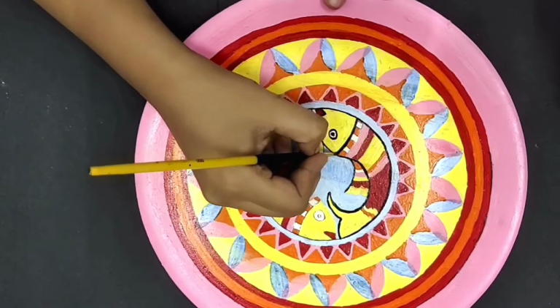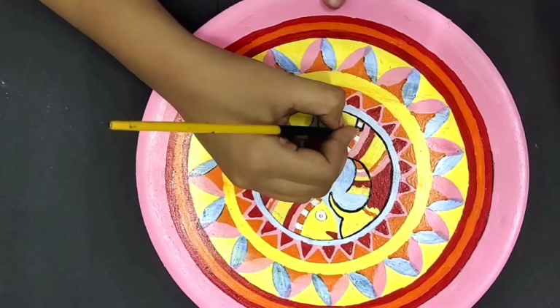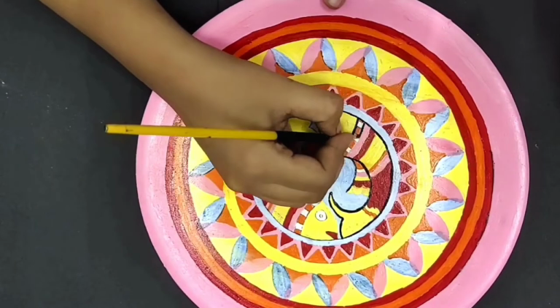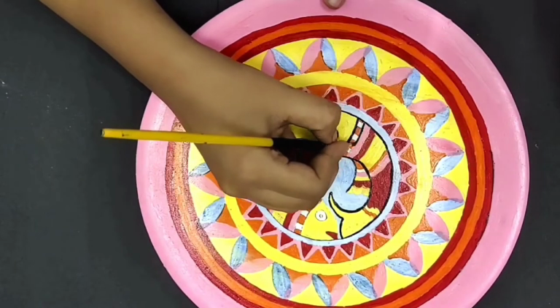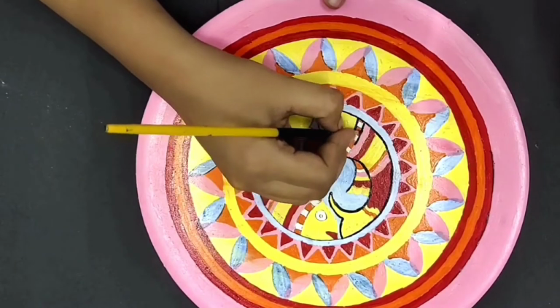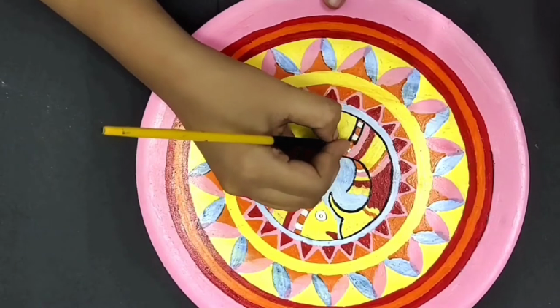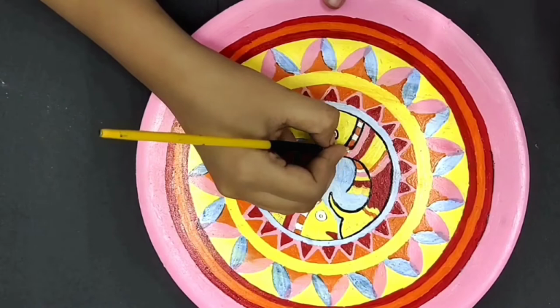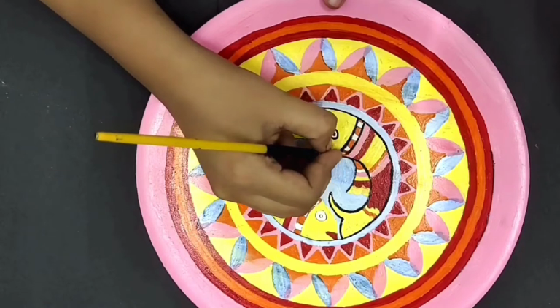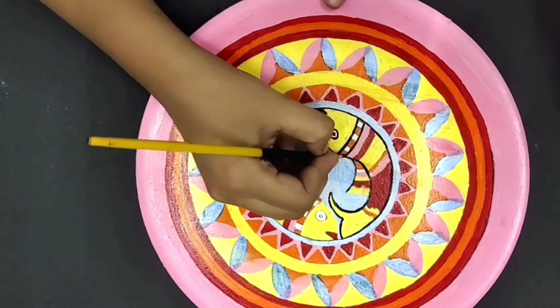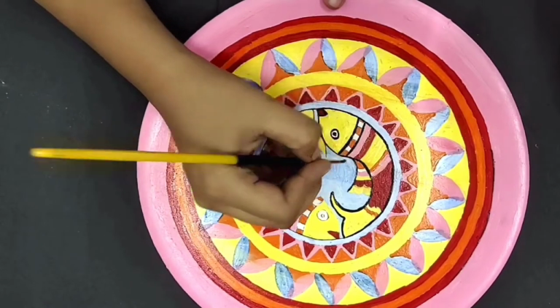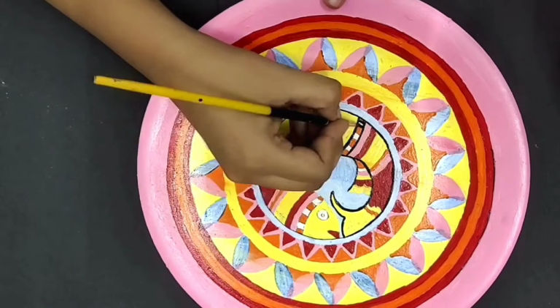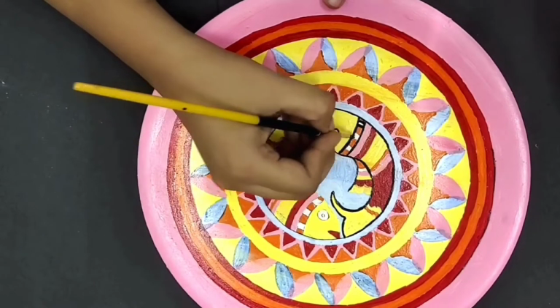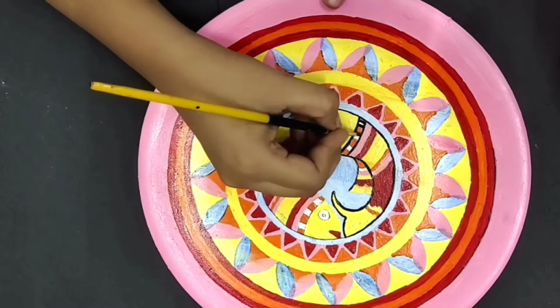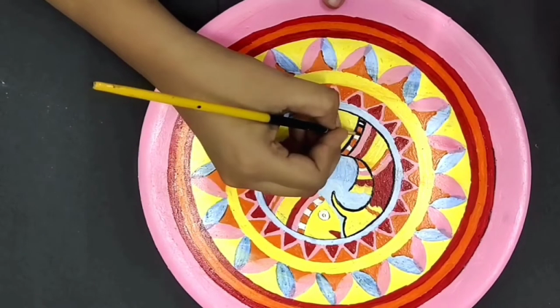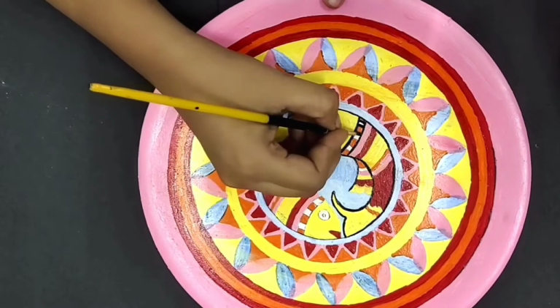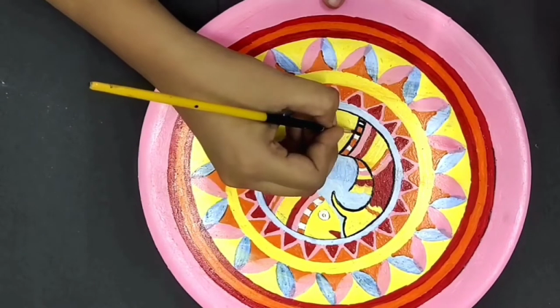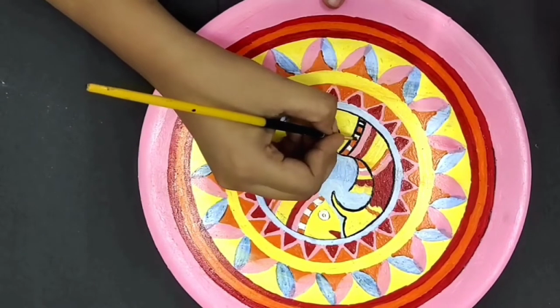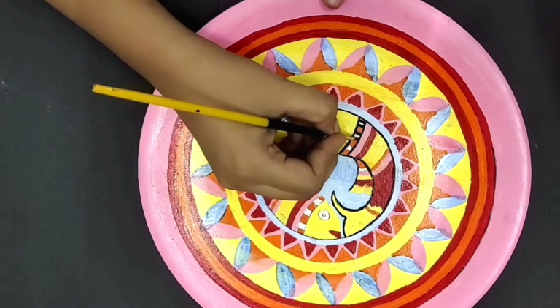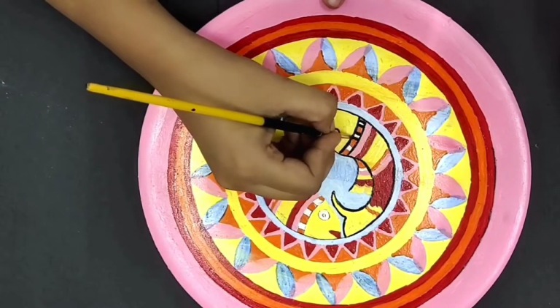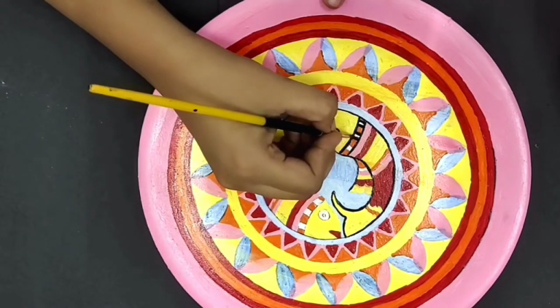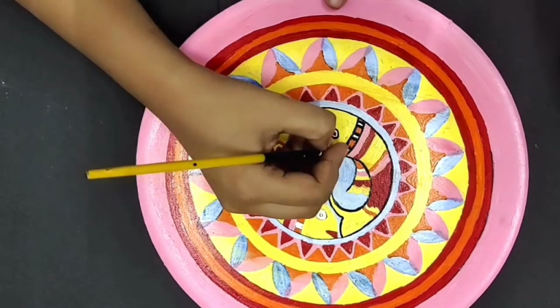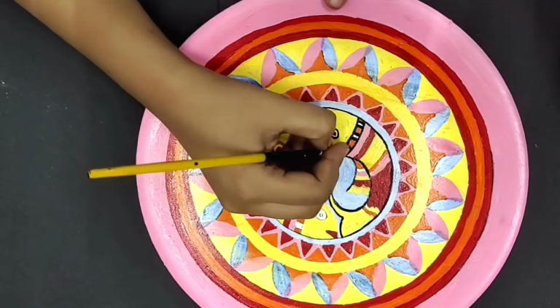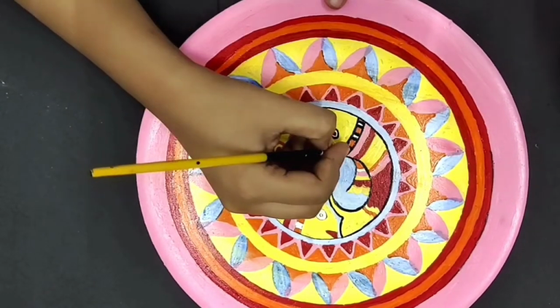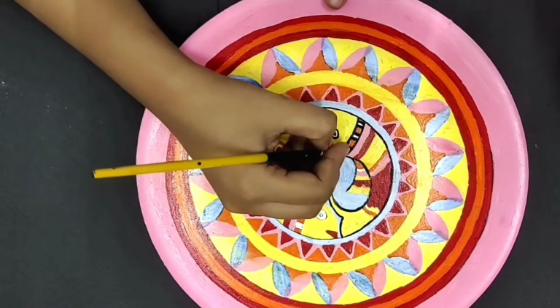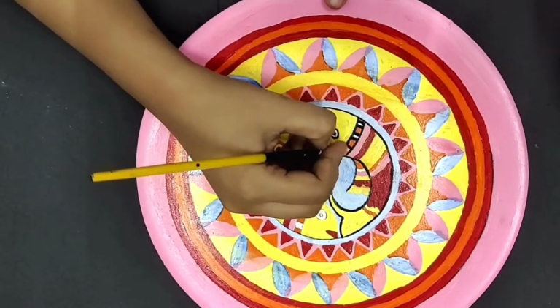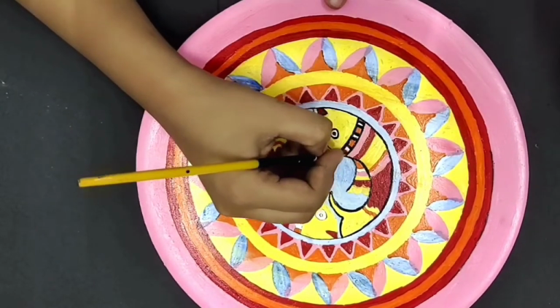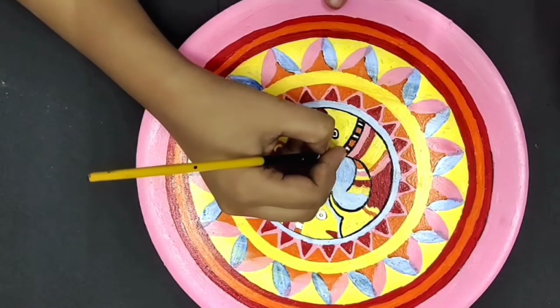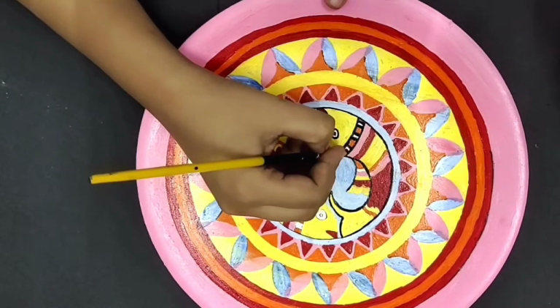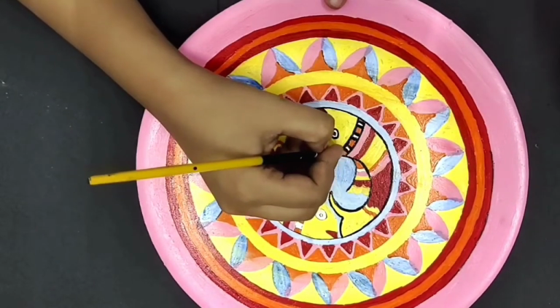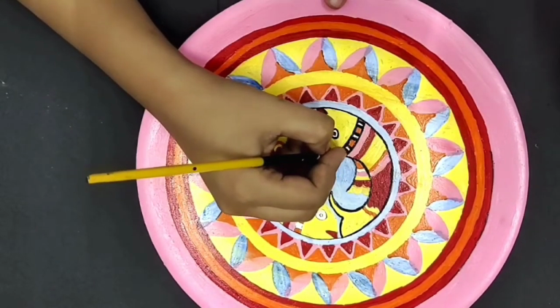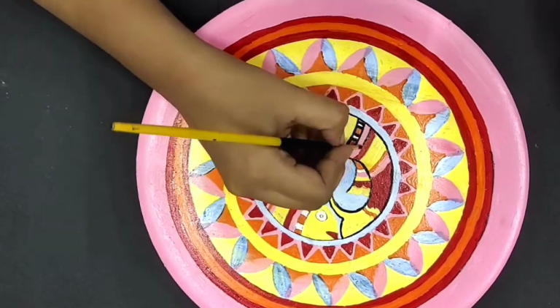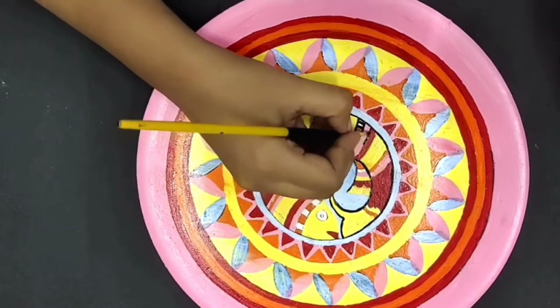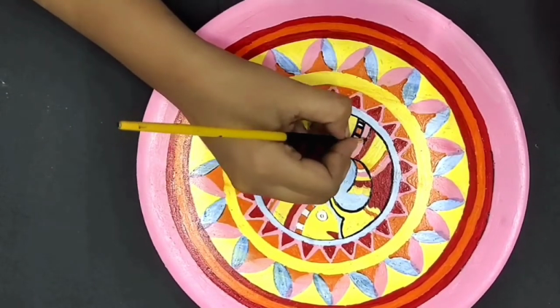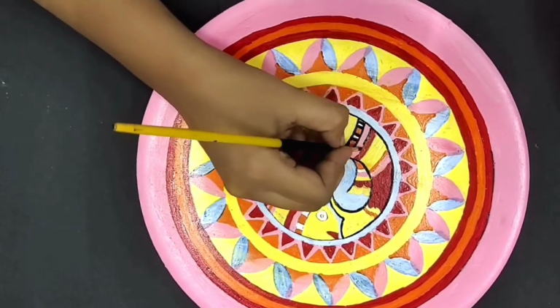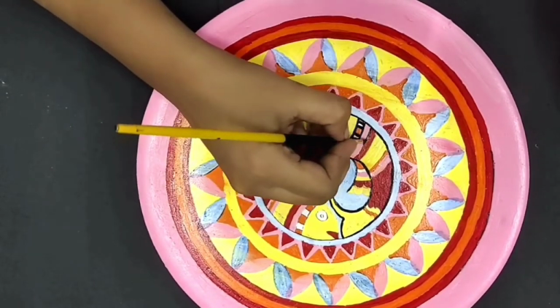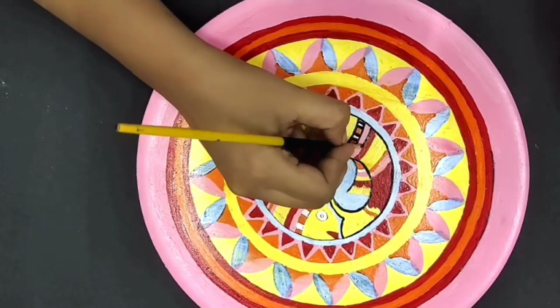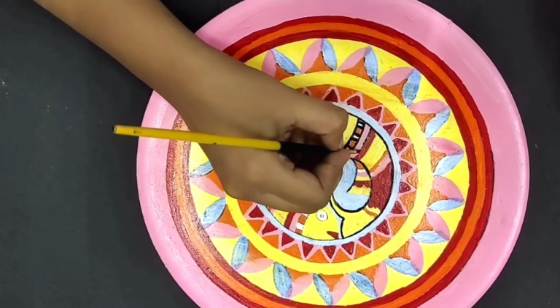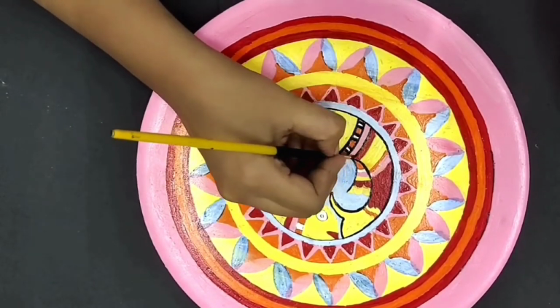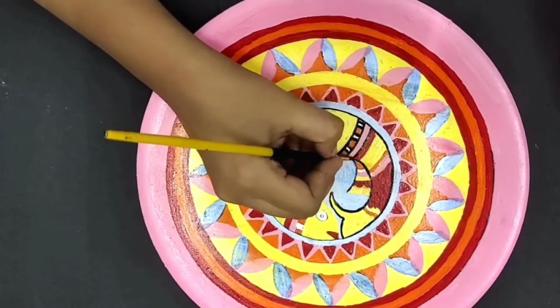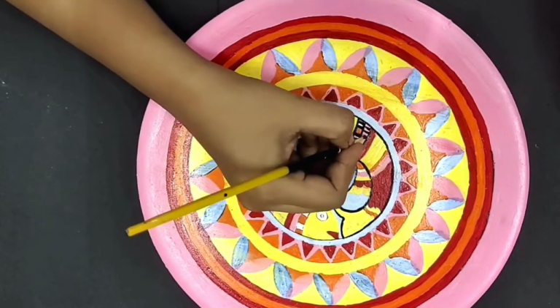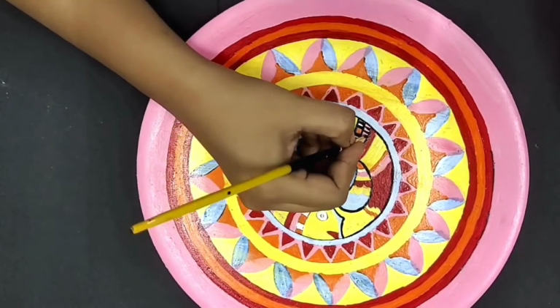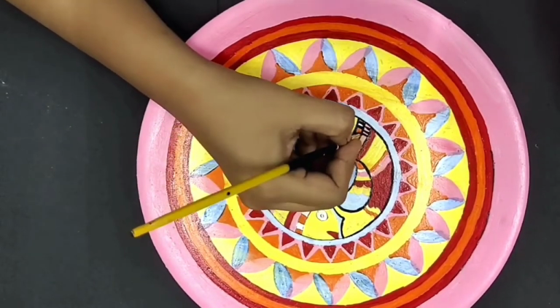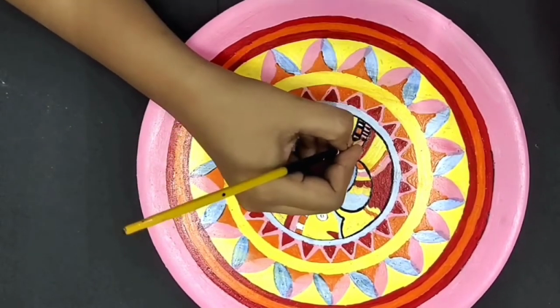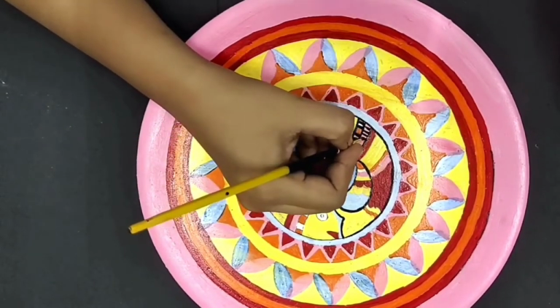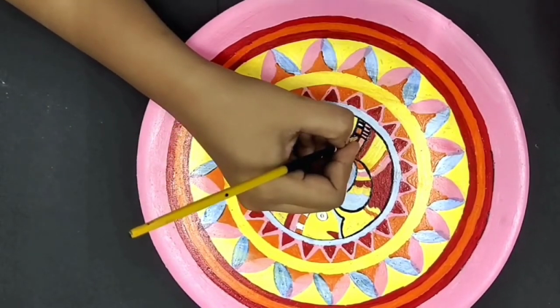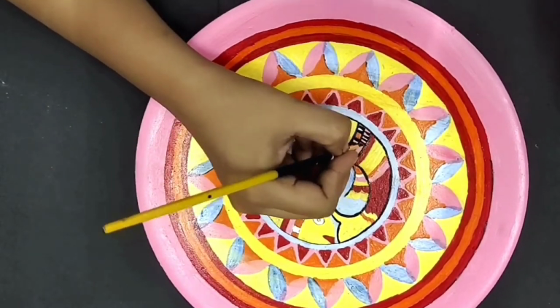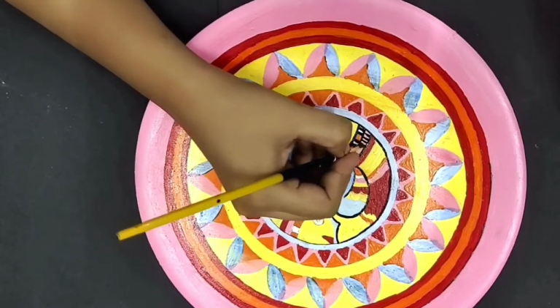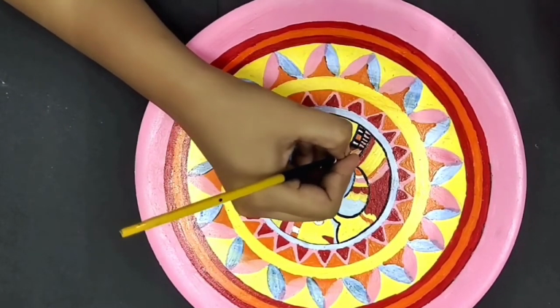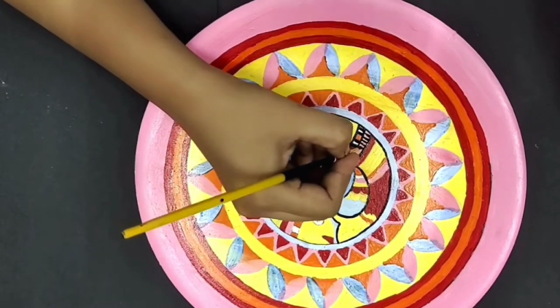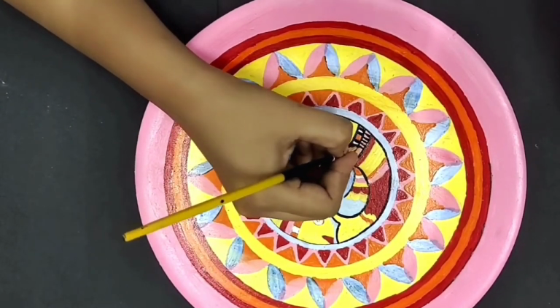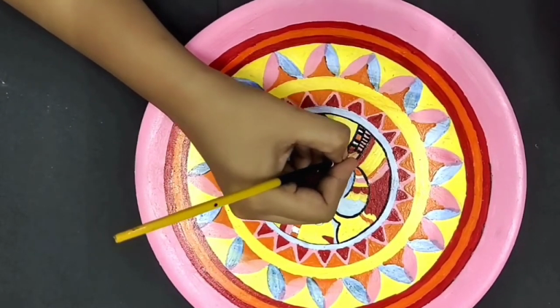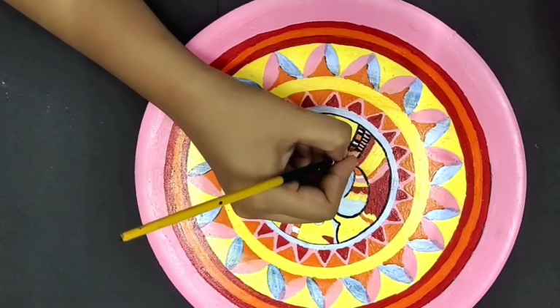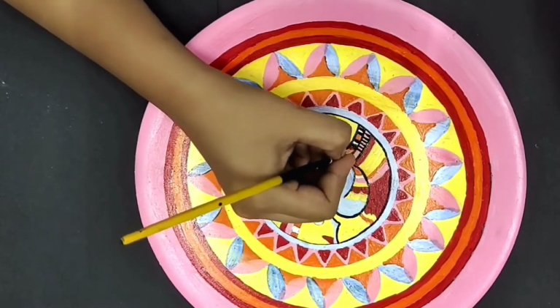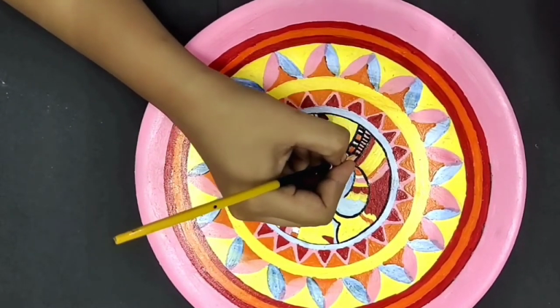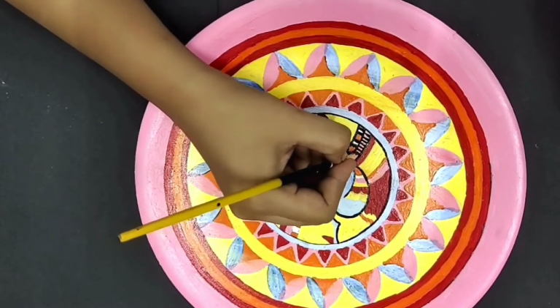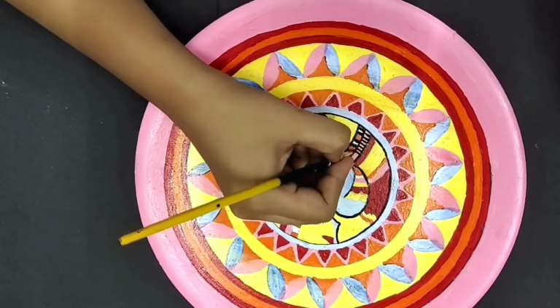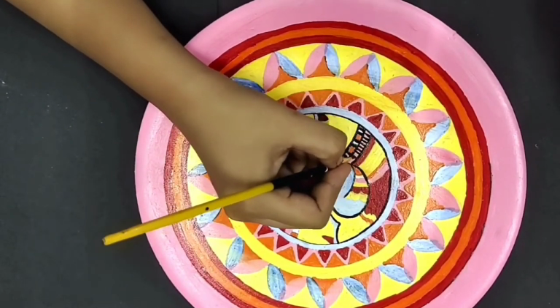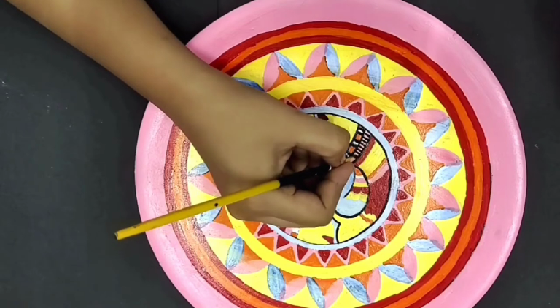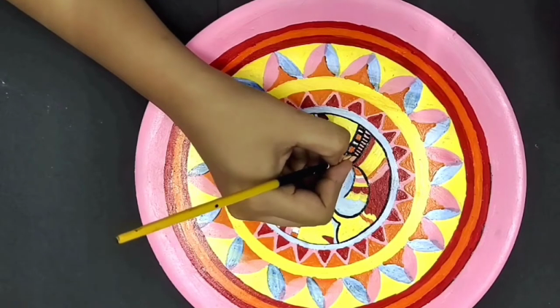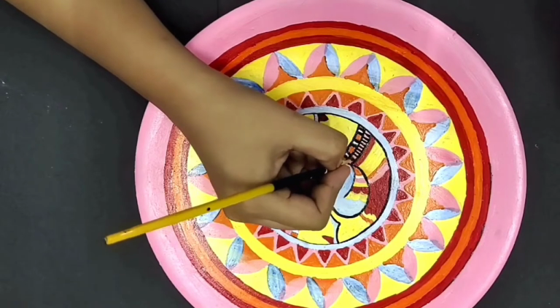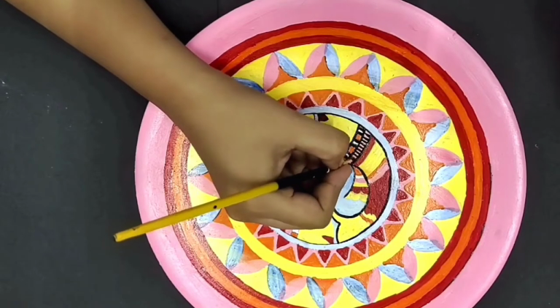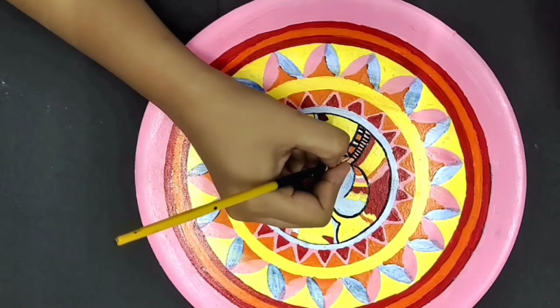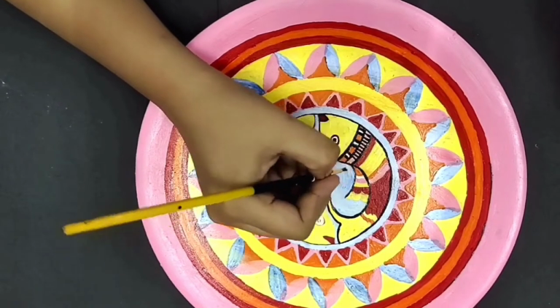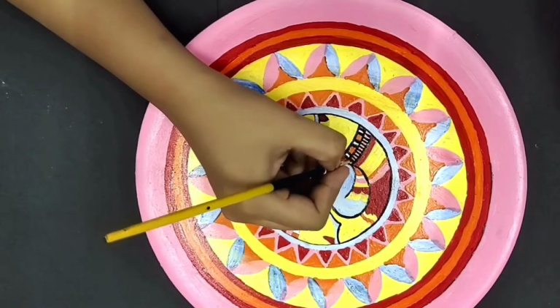I'll also add detailing using the same brush. It might take a little time, but you know what — you've got to trust the process.